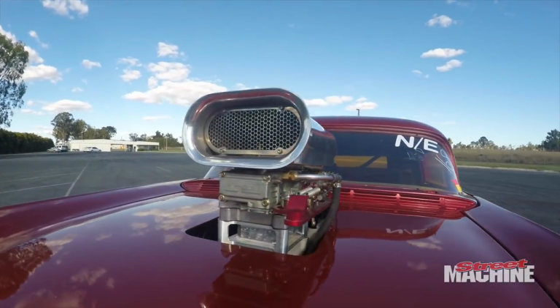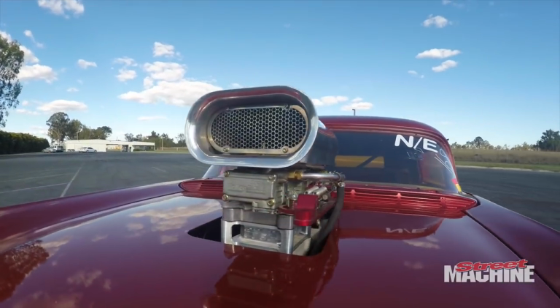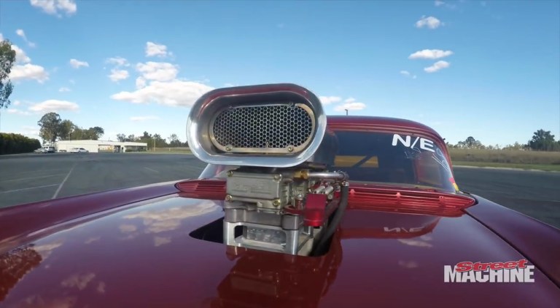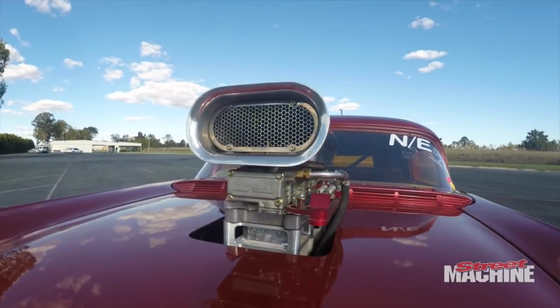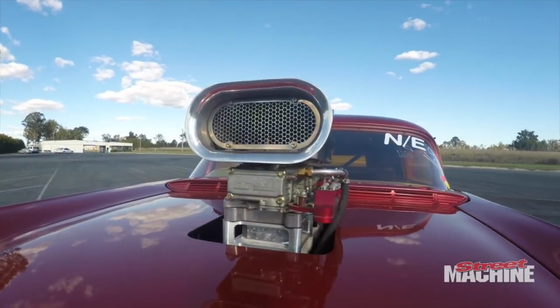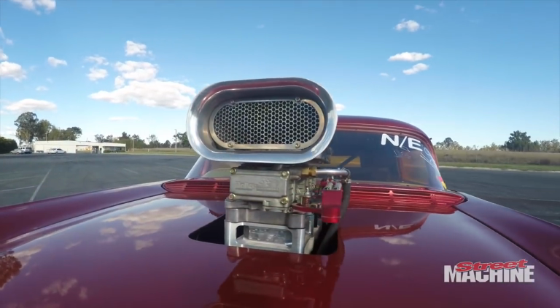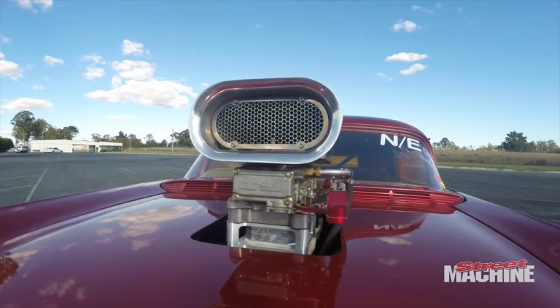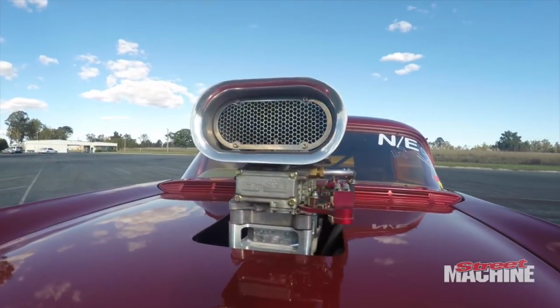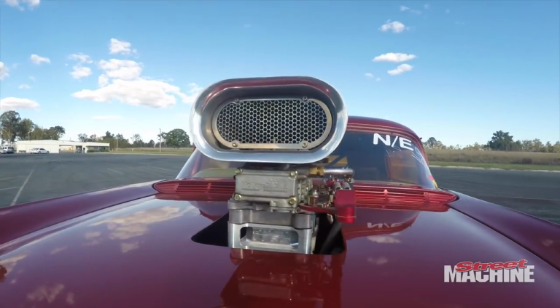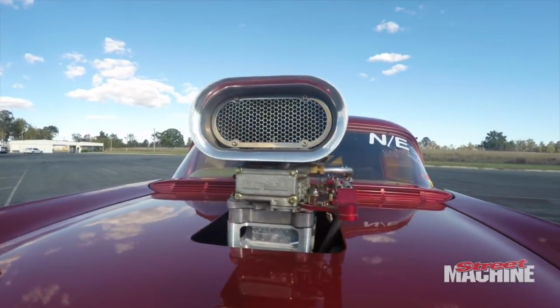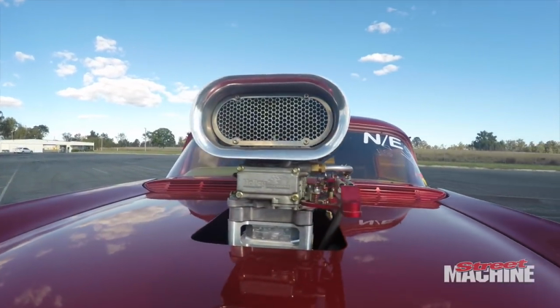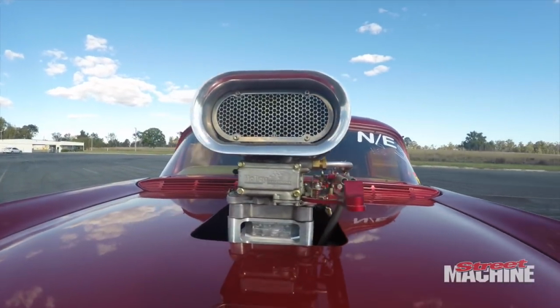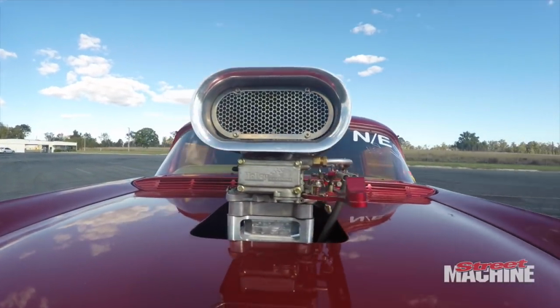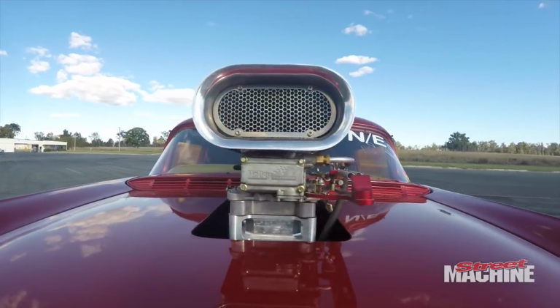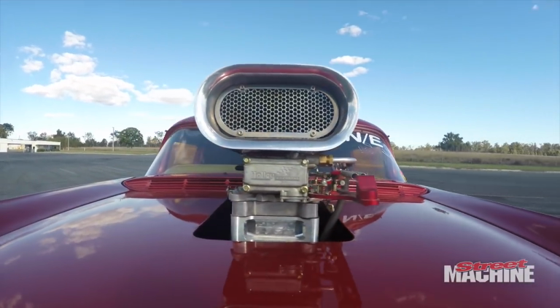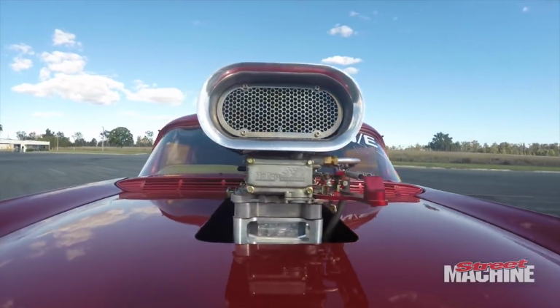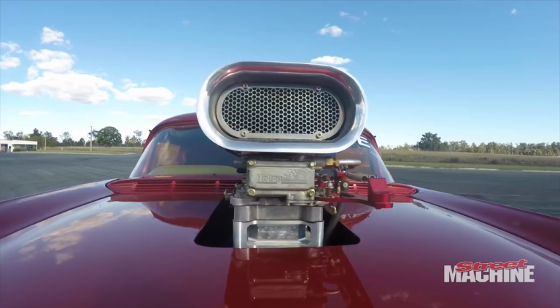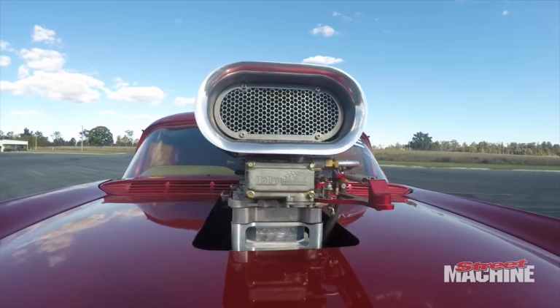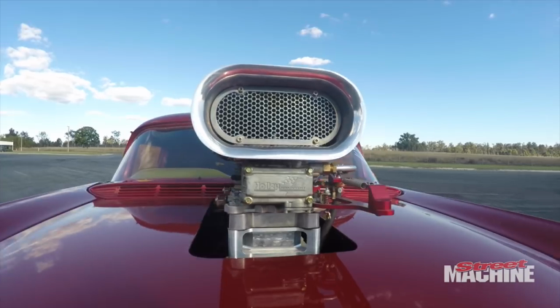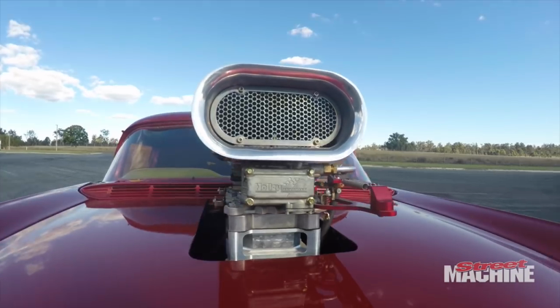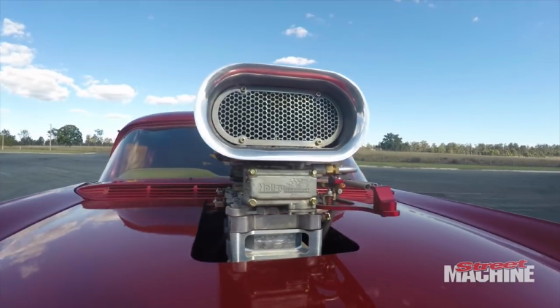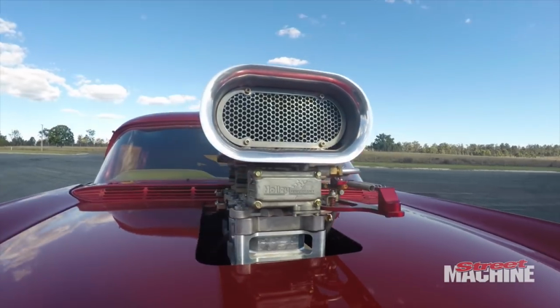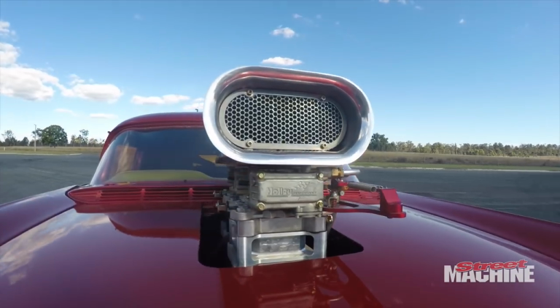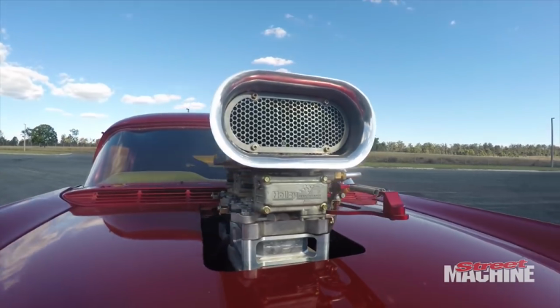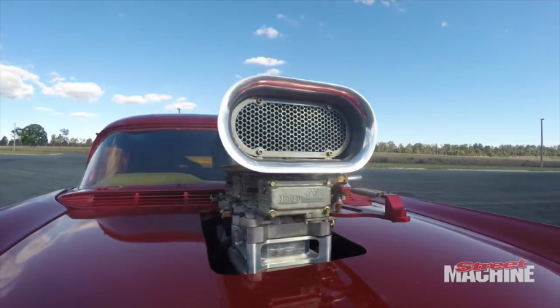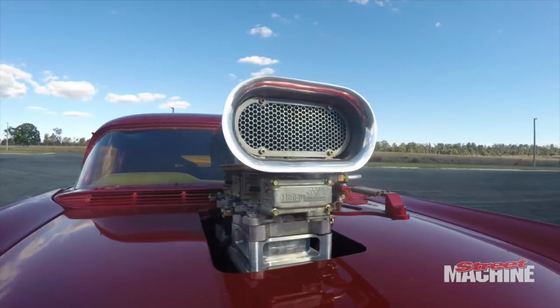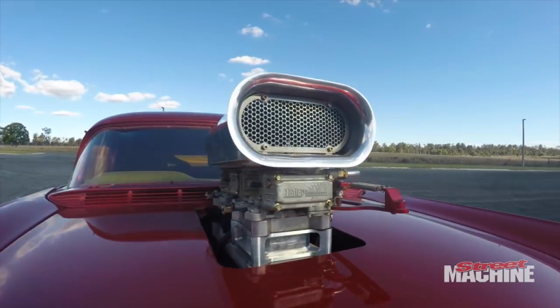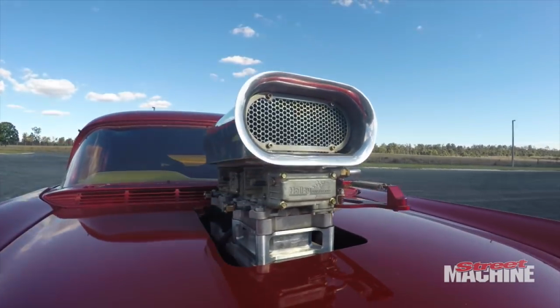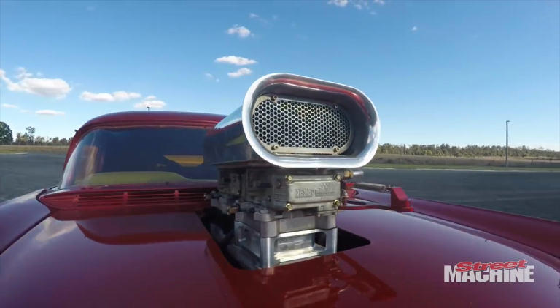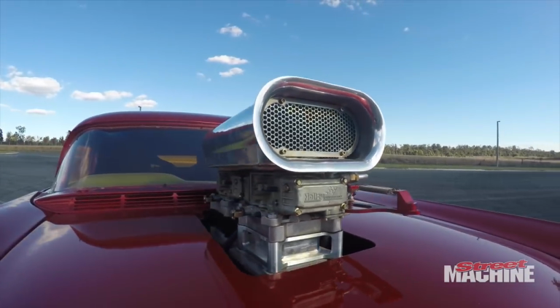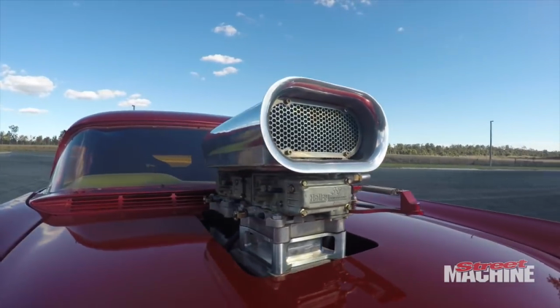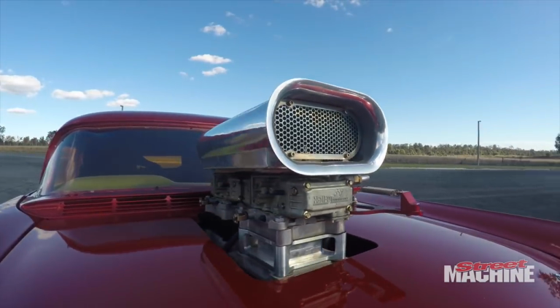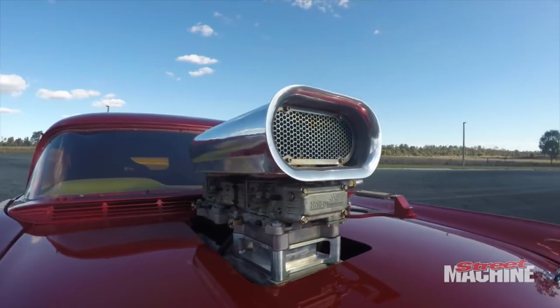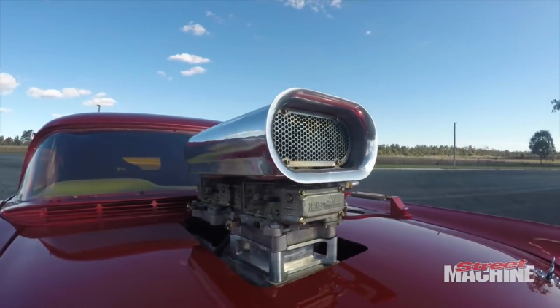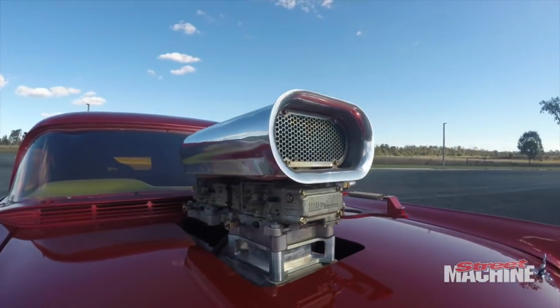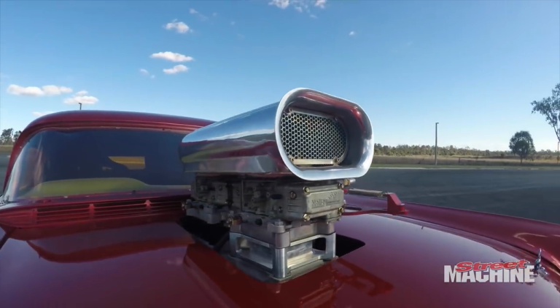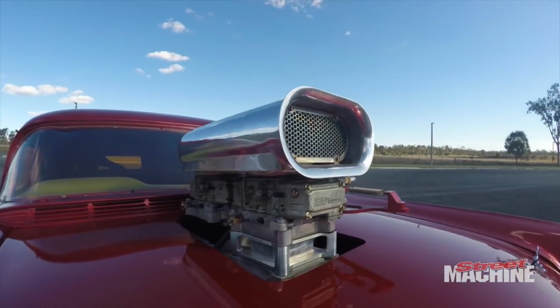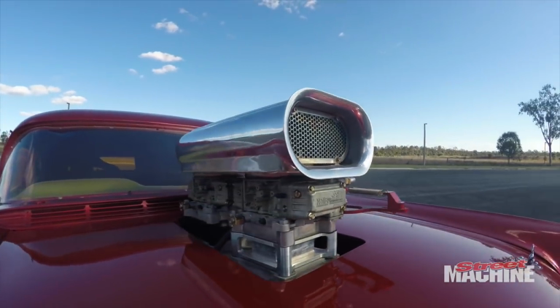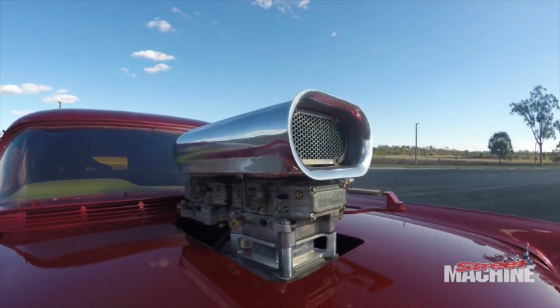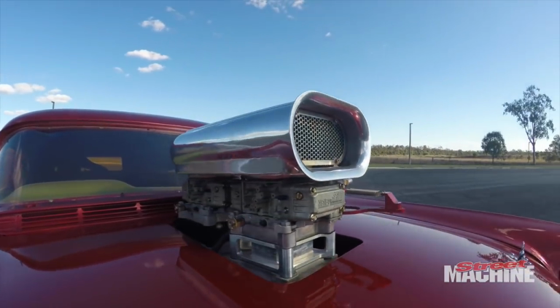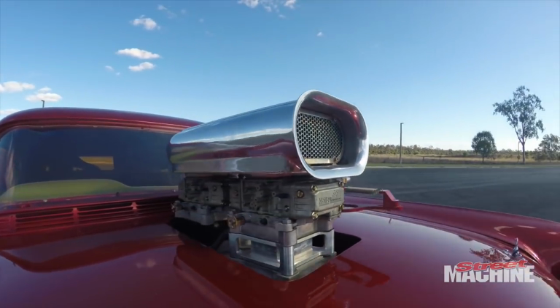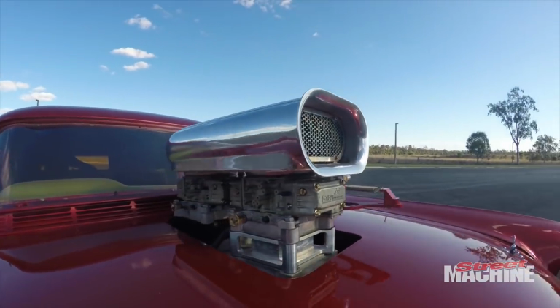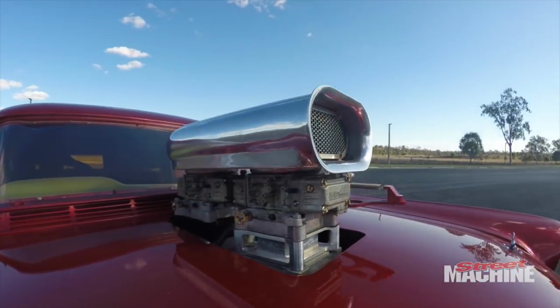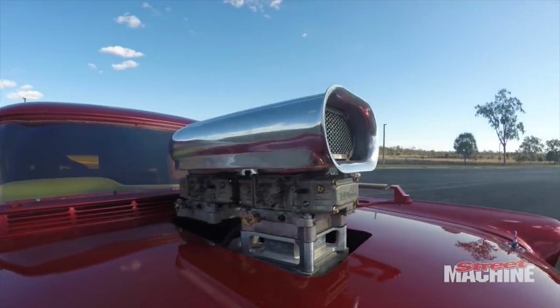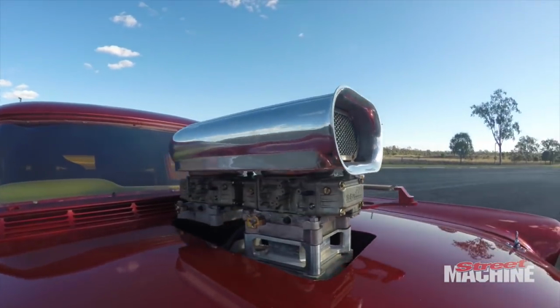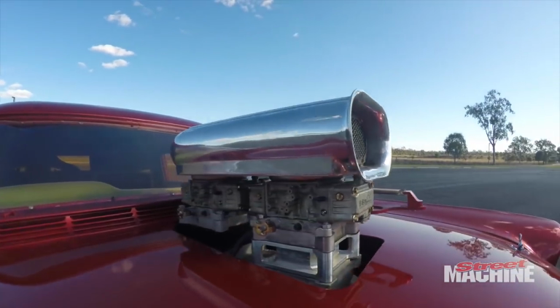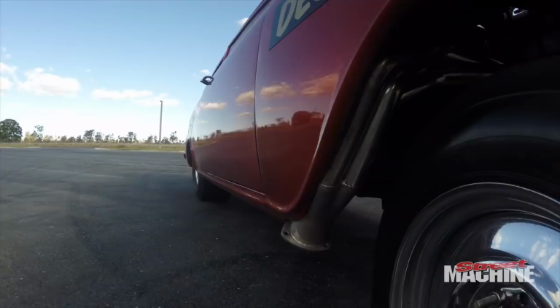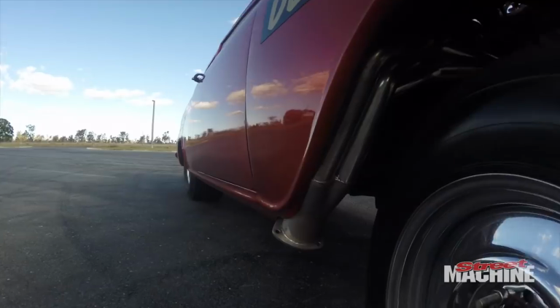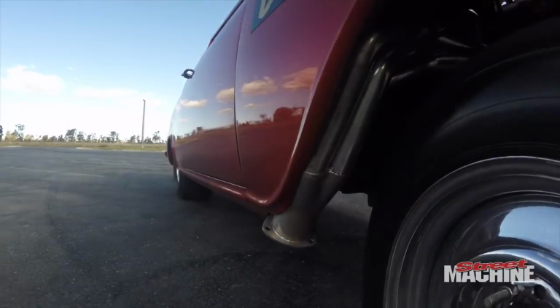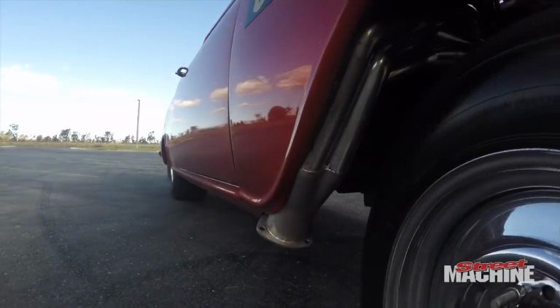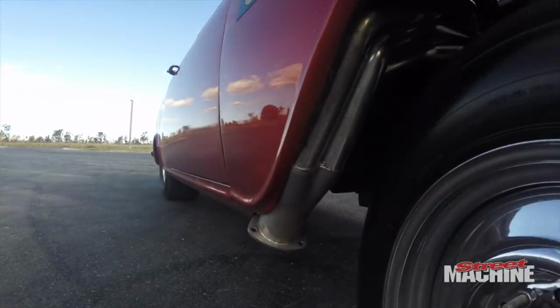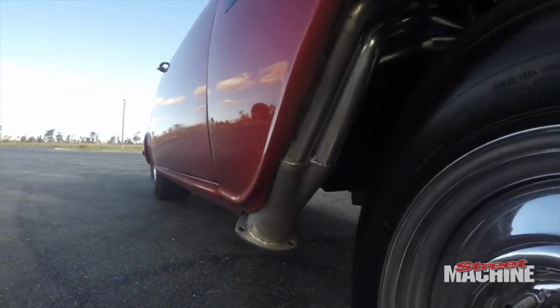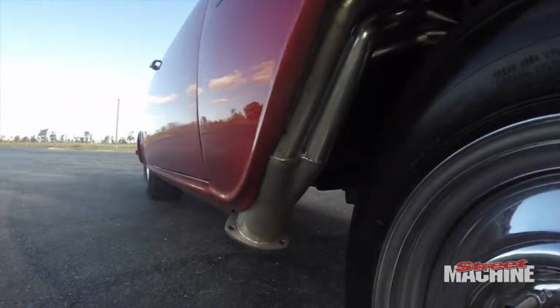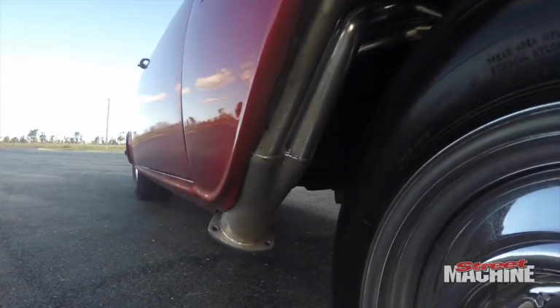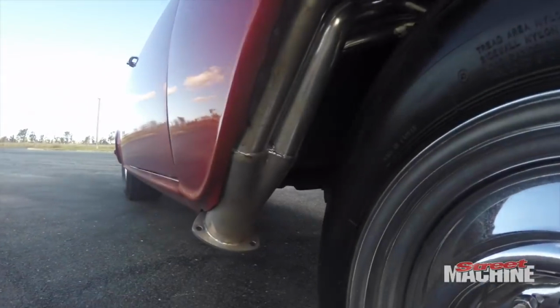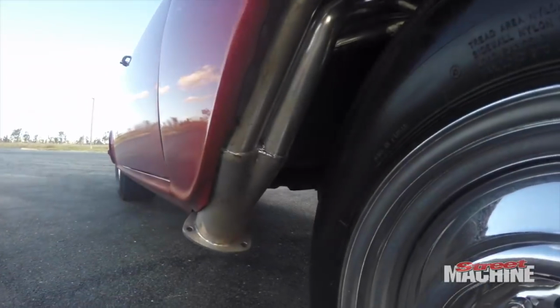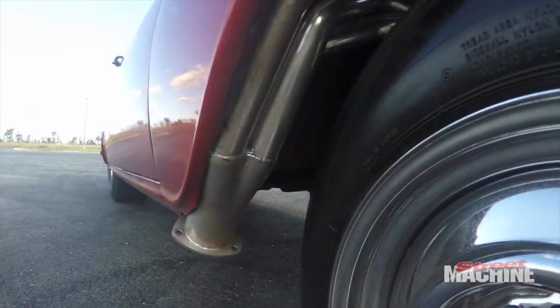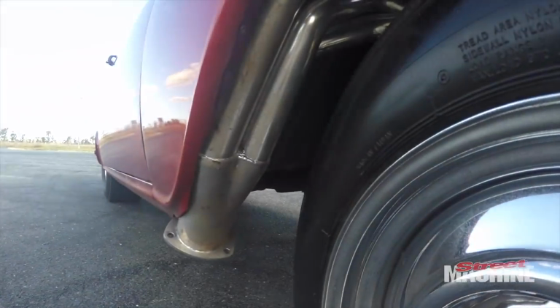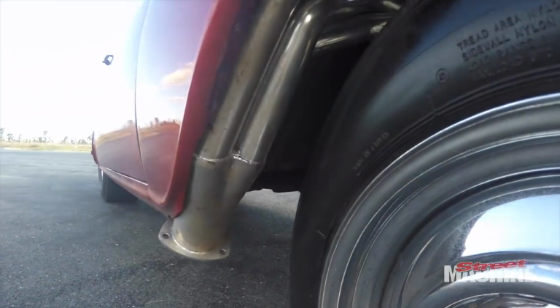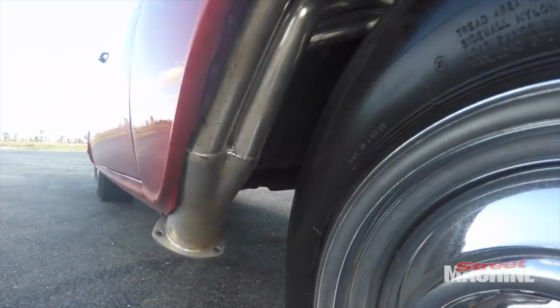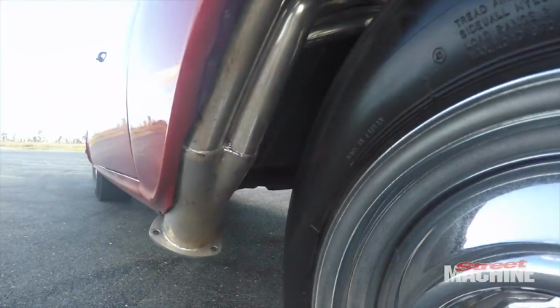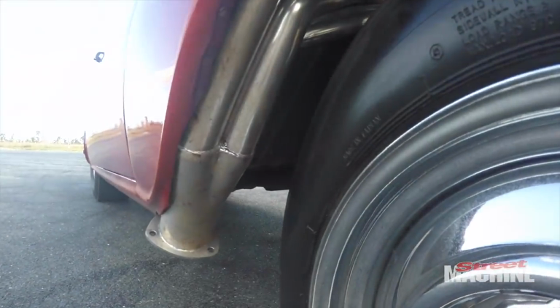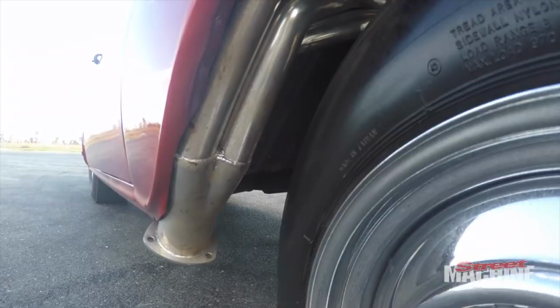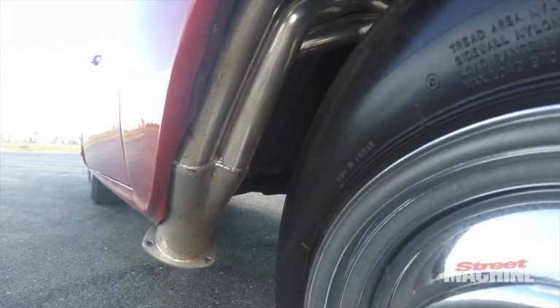Two speed power glide with a trans brake, four and a half thousand stall, nine inch run of 411 gears.